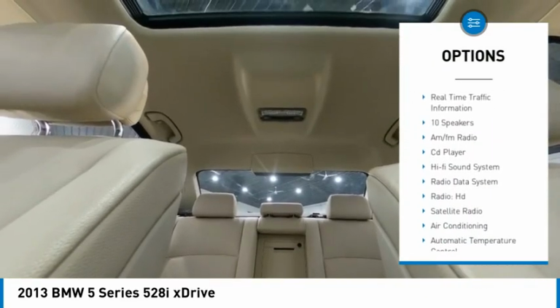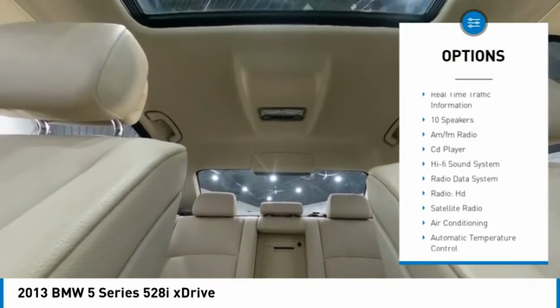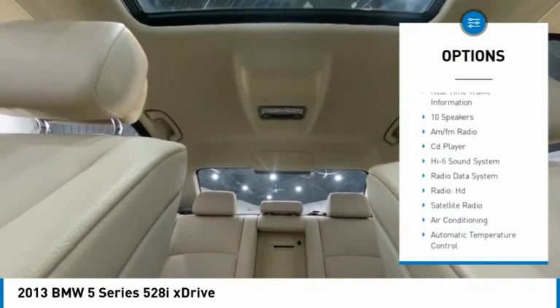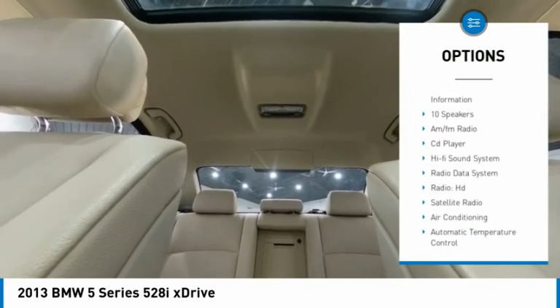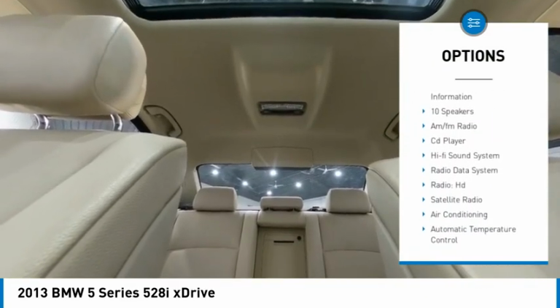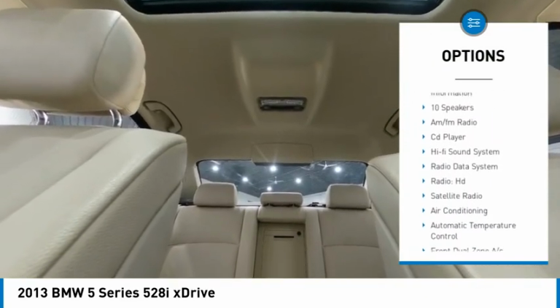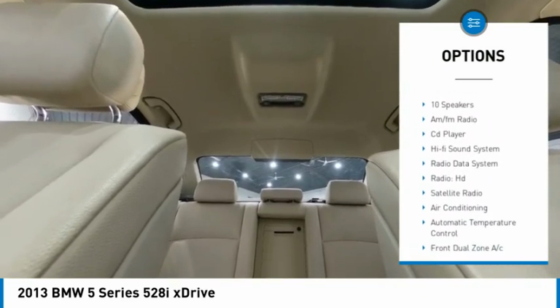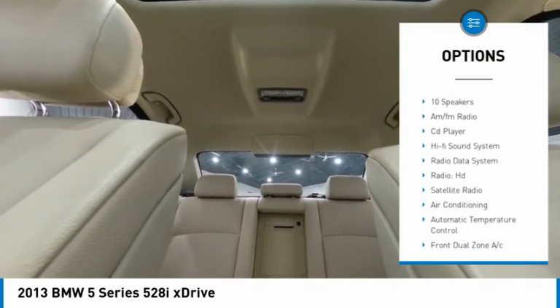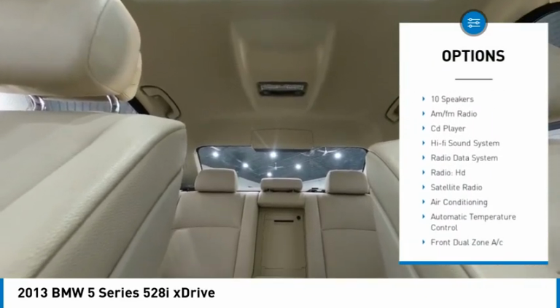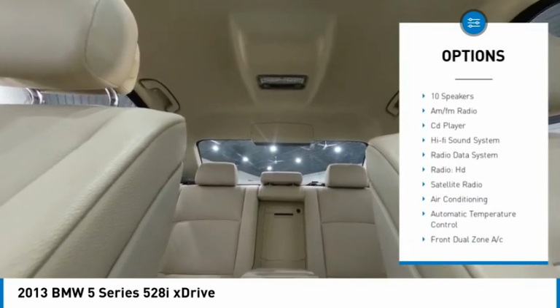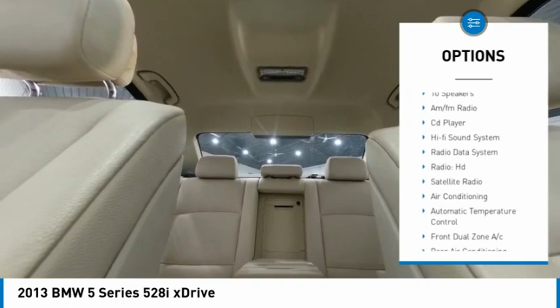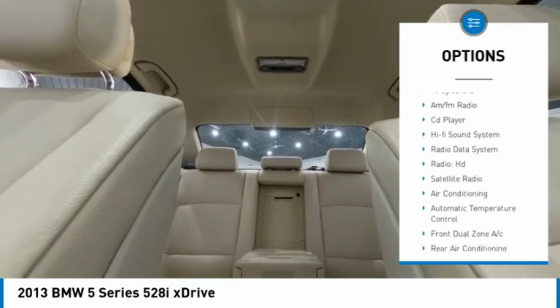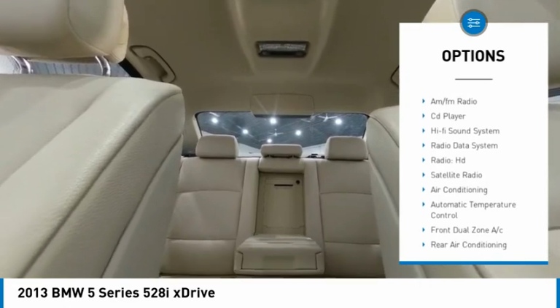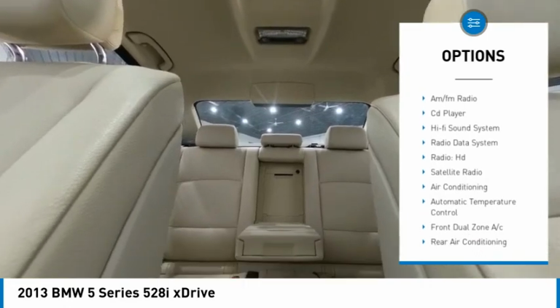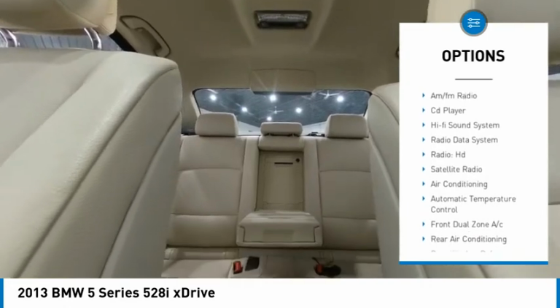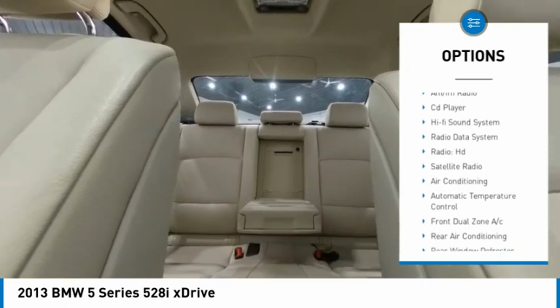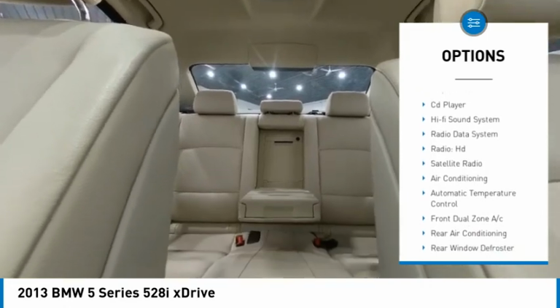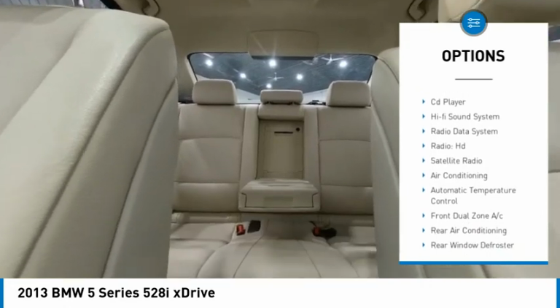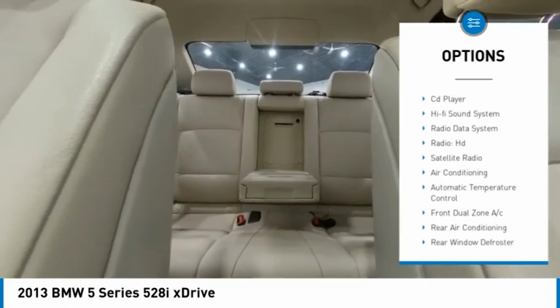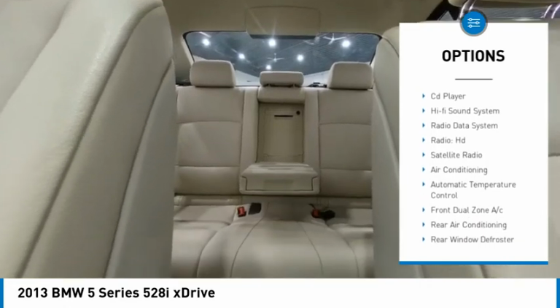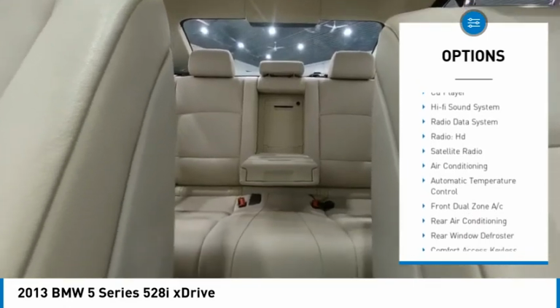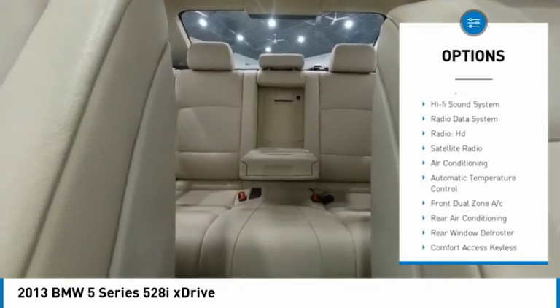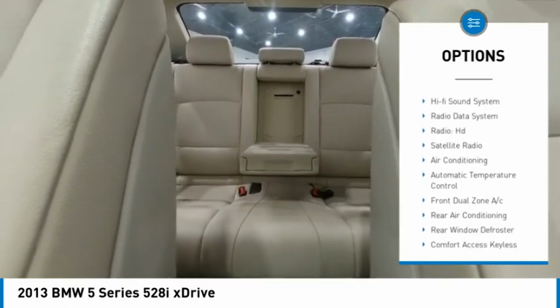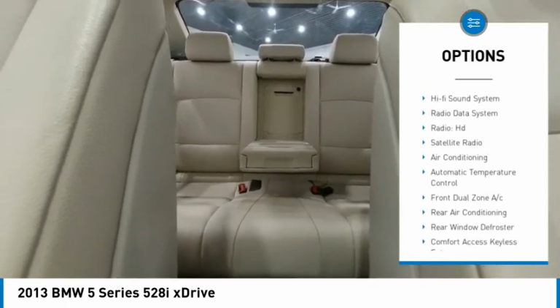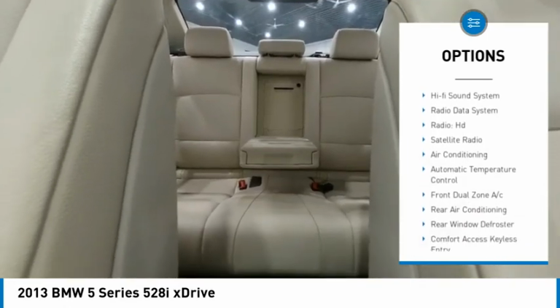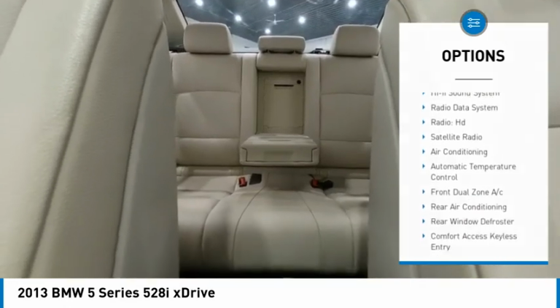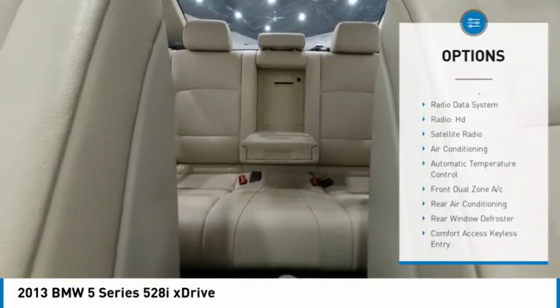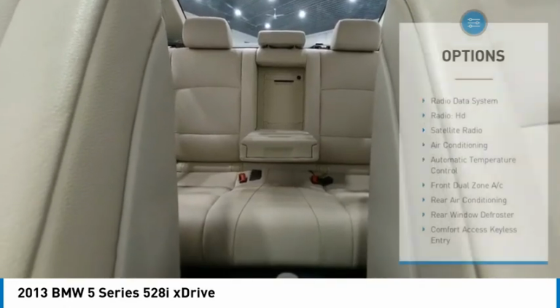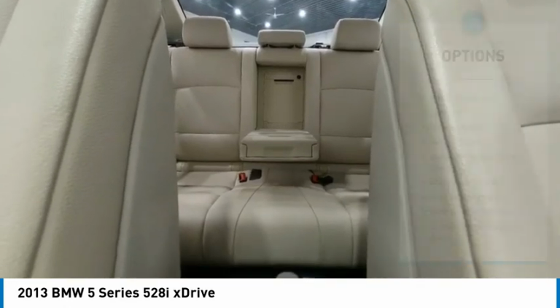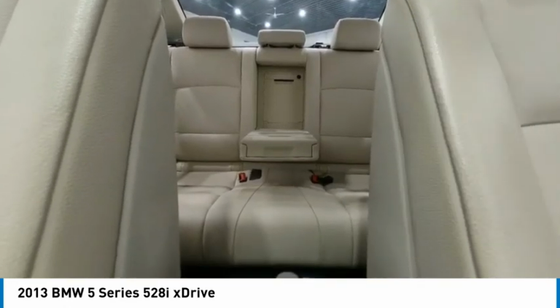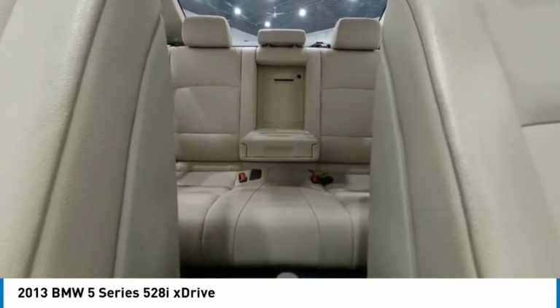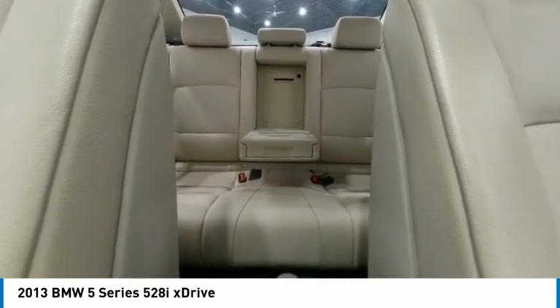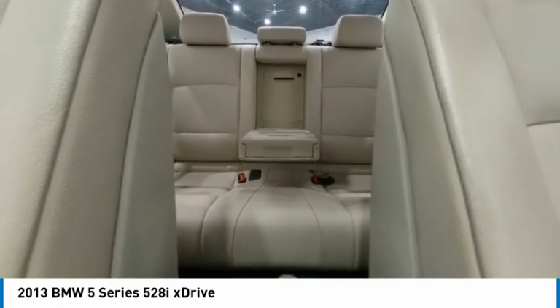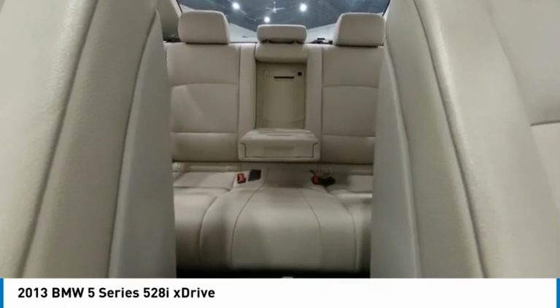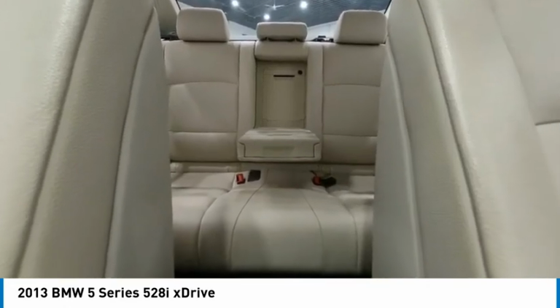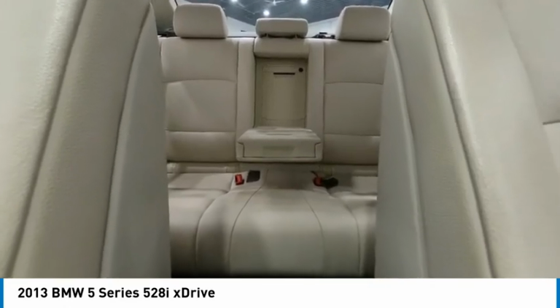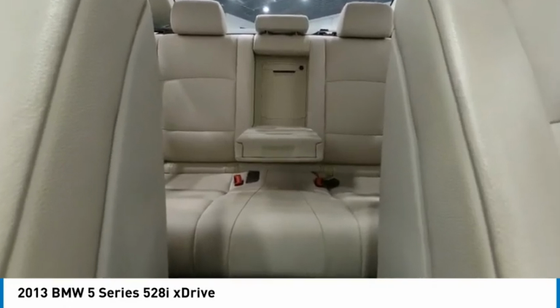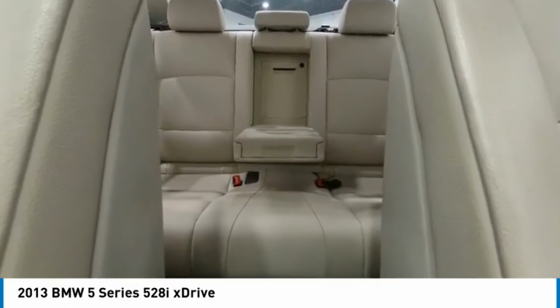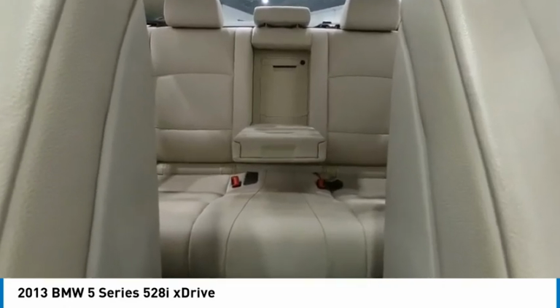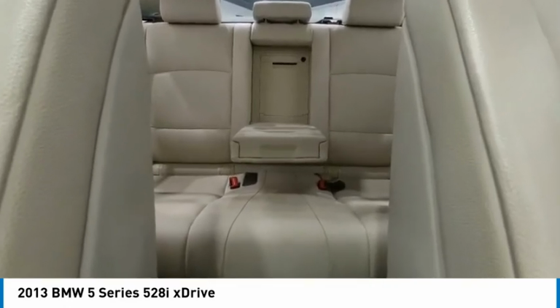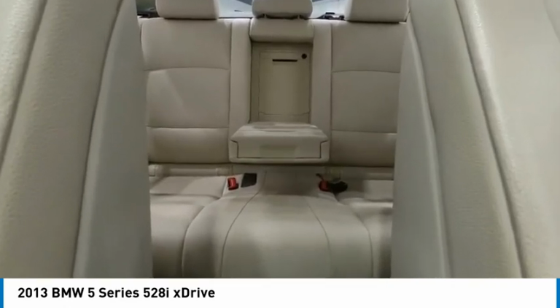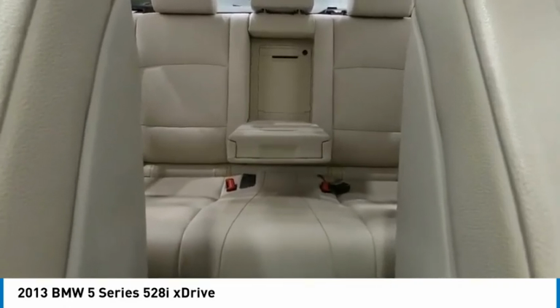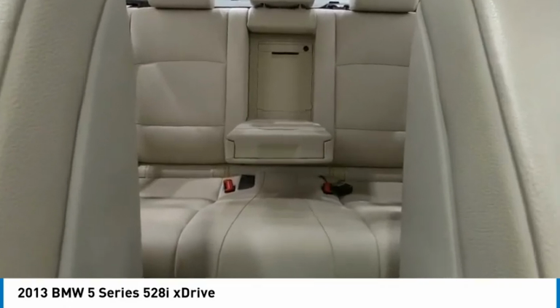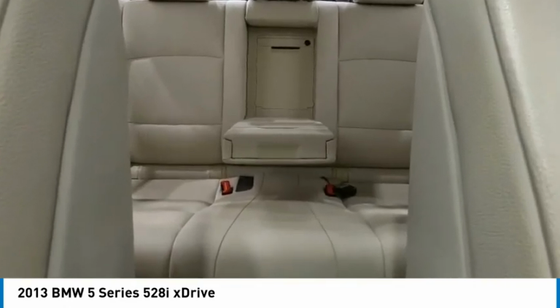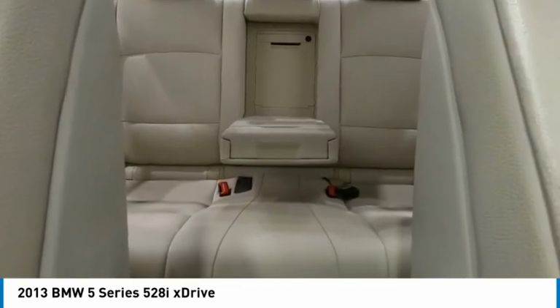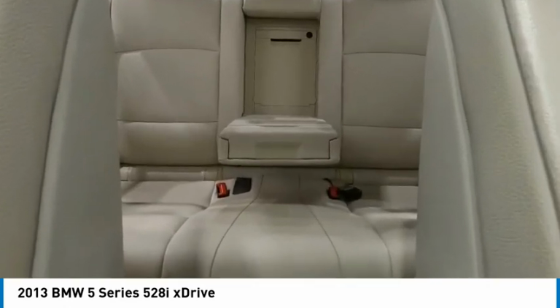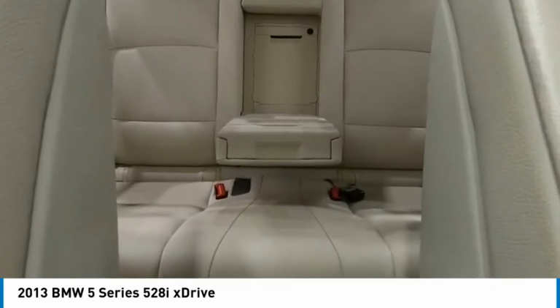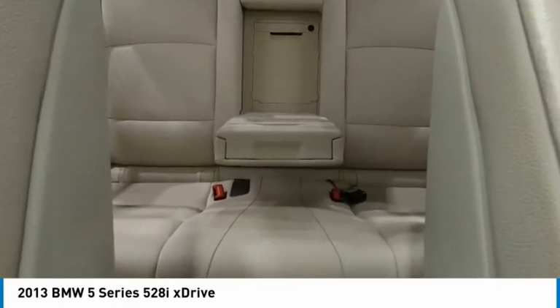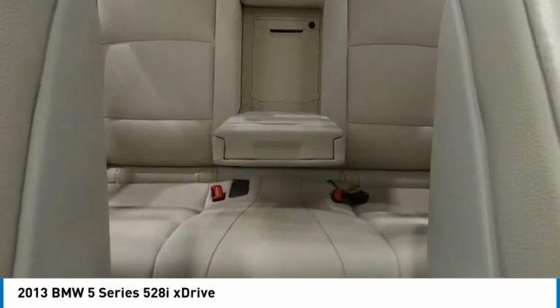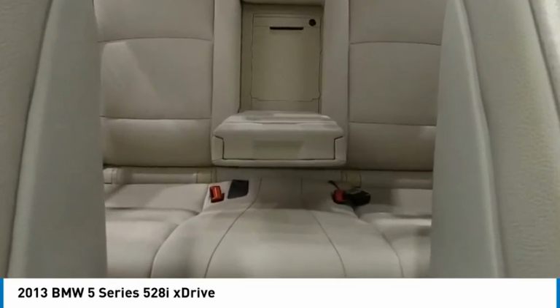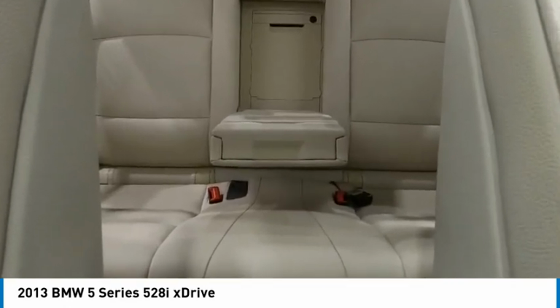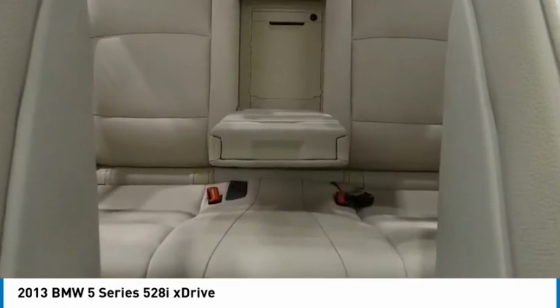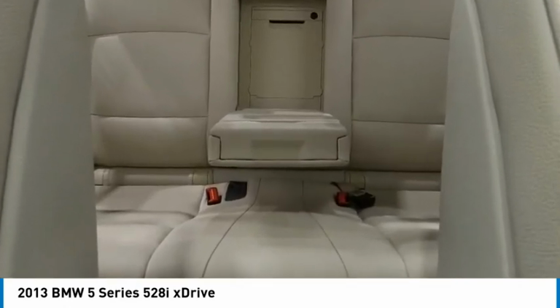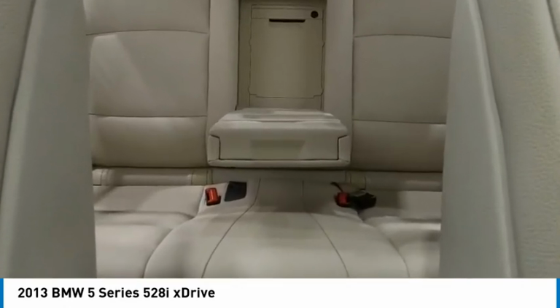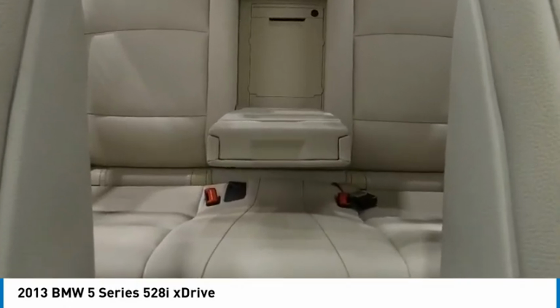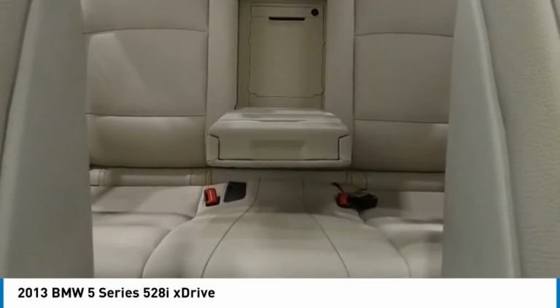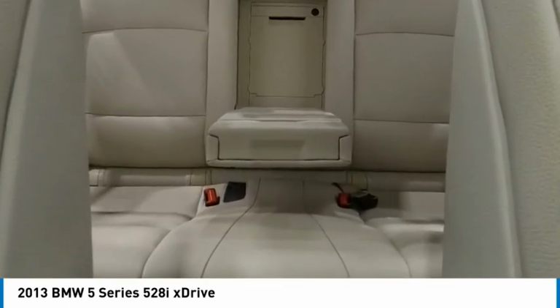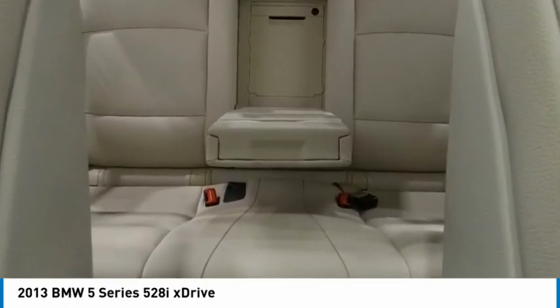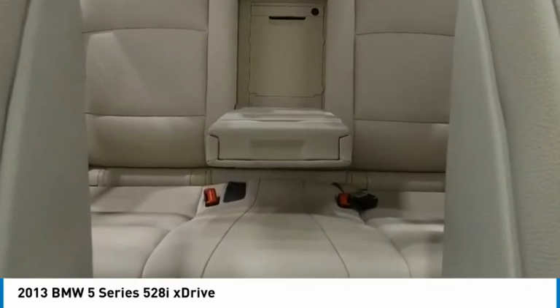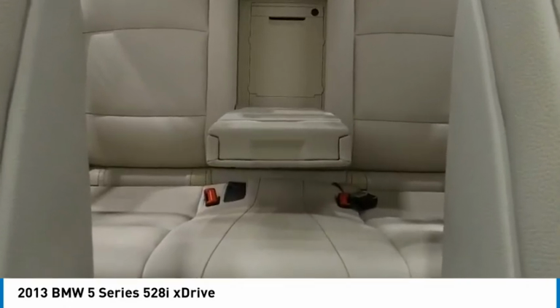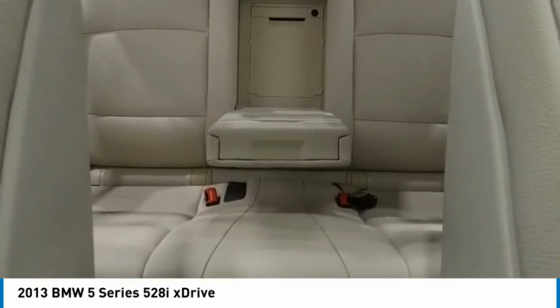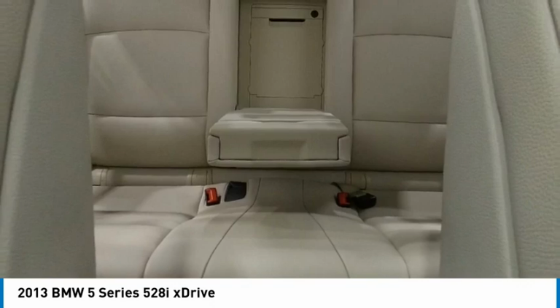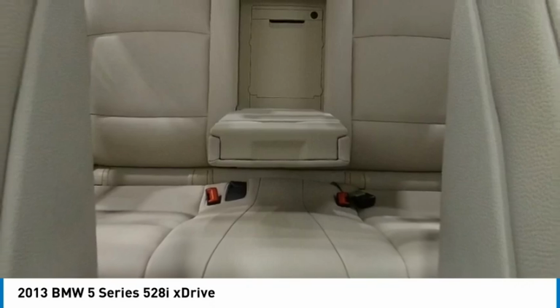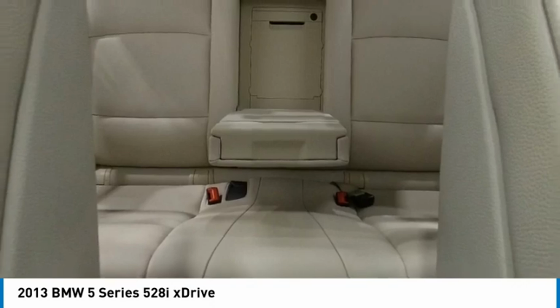Four-wheel disc brakes, speed control, power moonroof, power tailgate, electronic stability control.